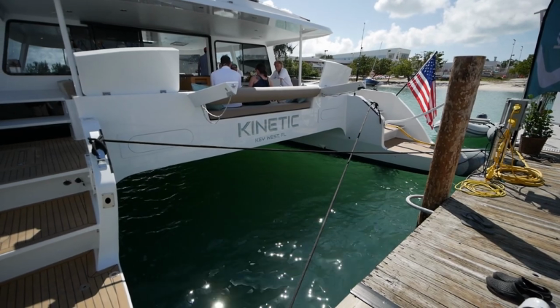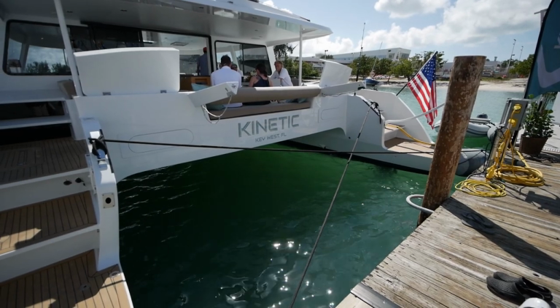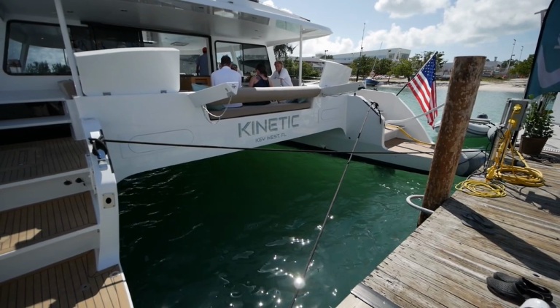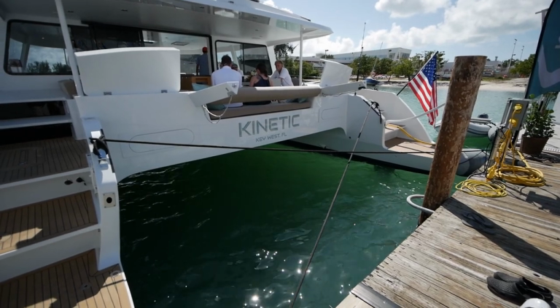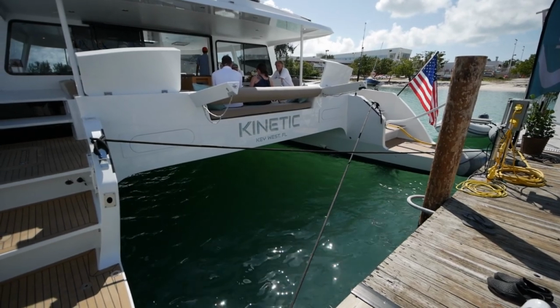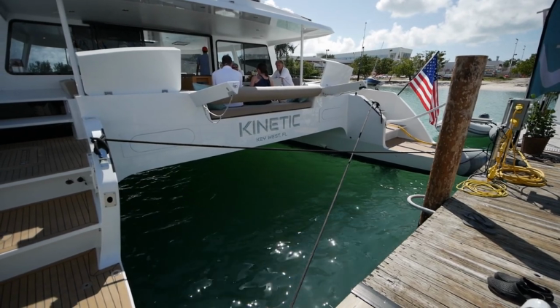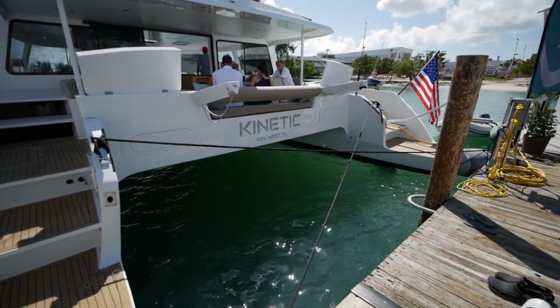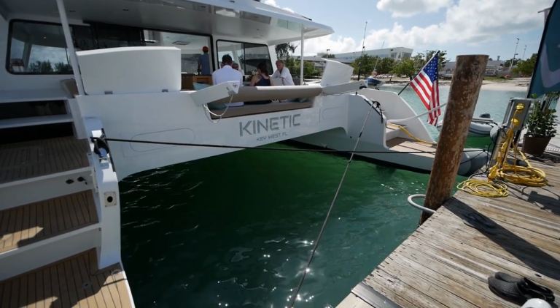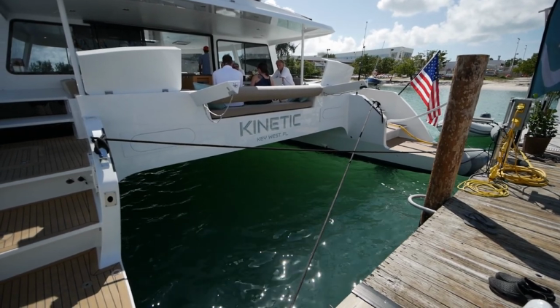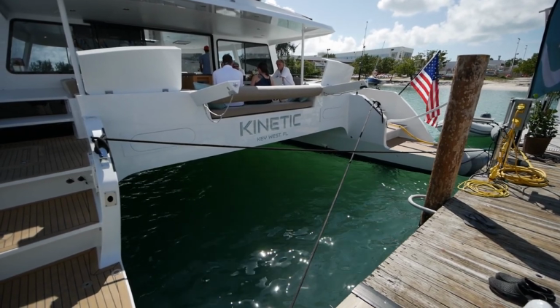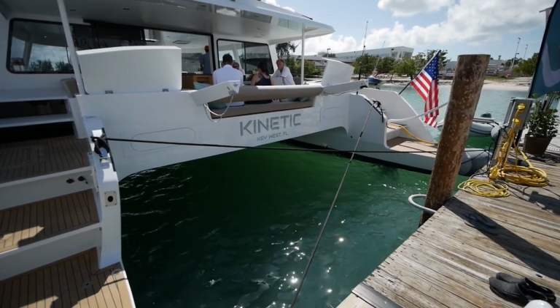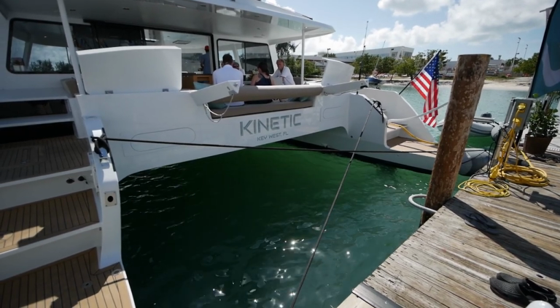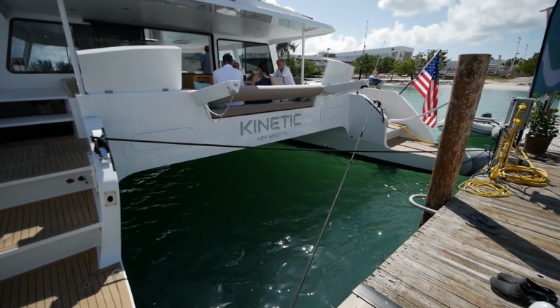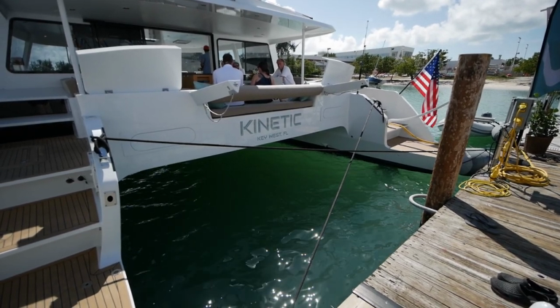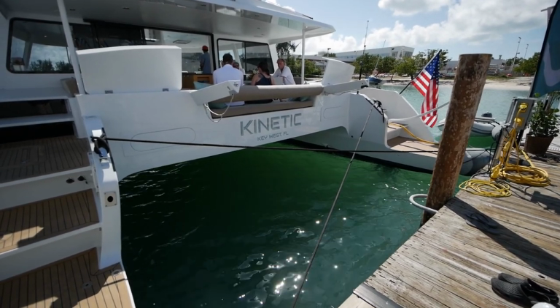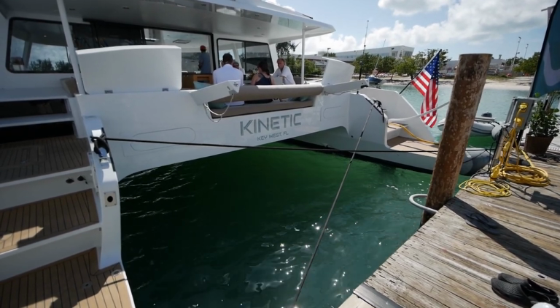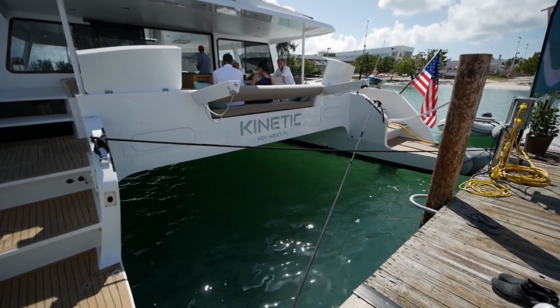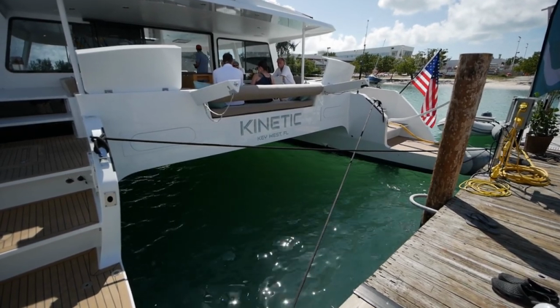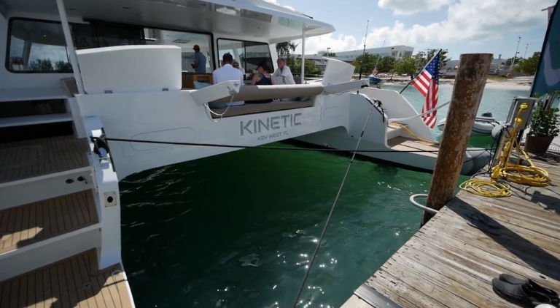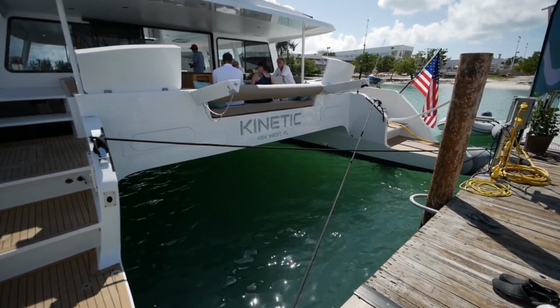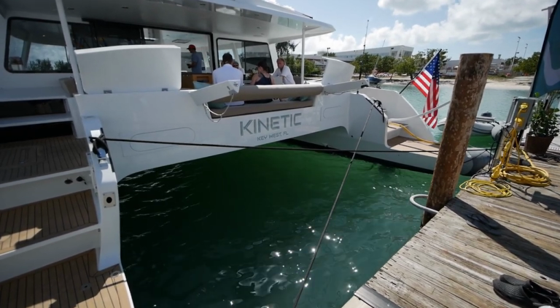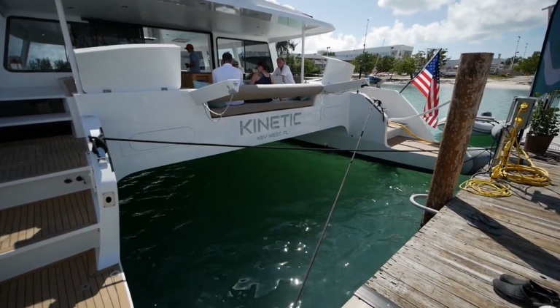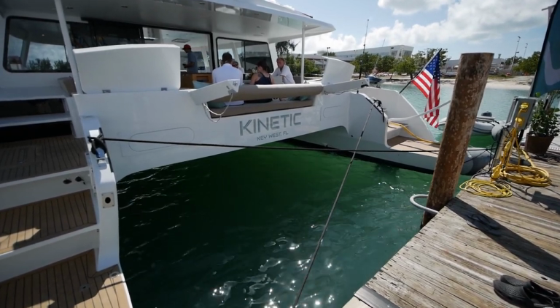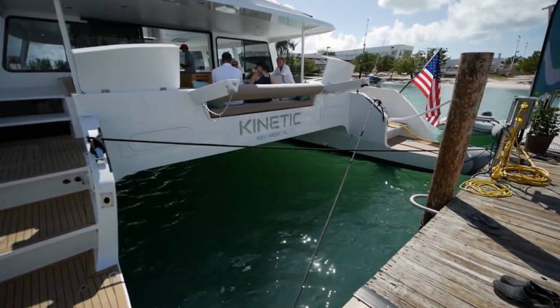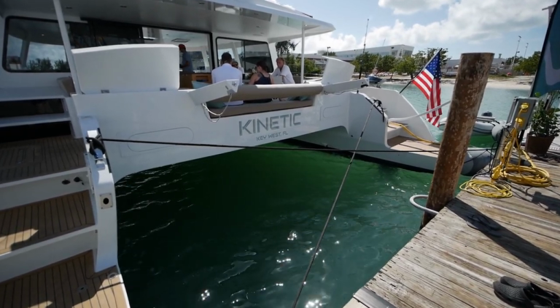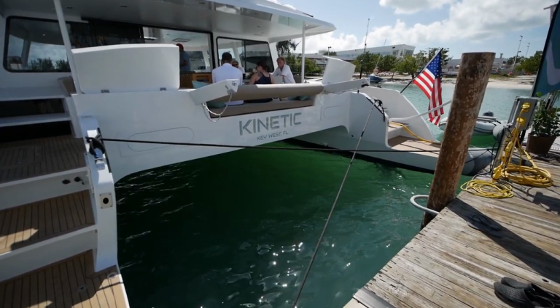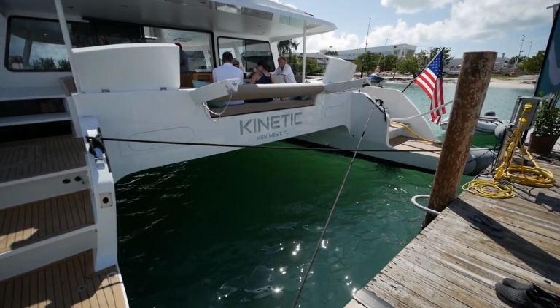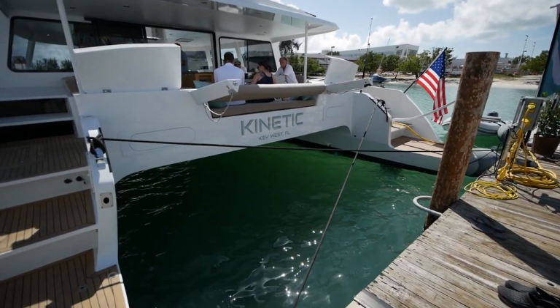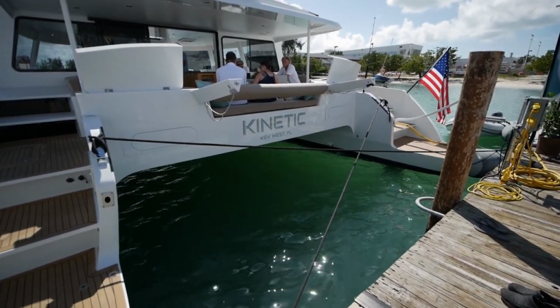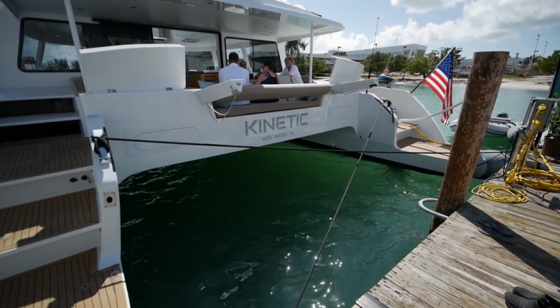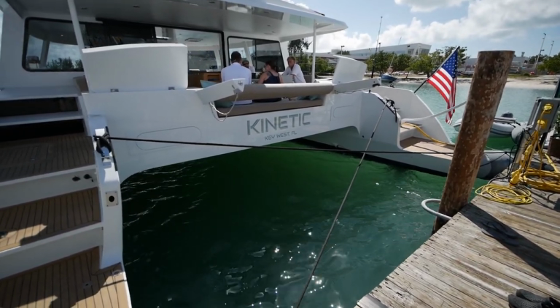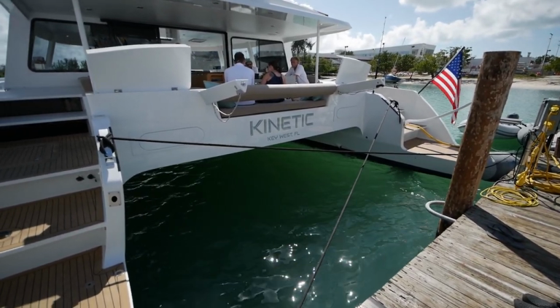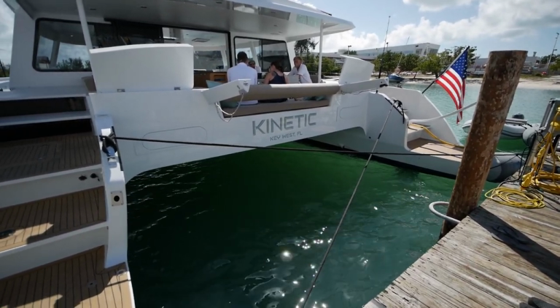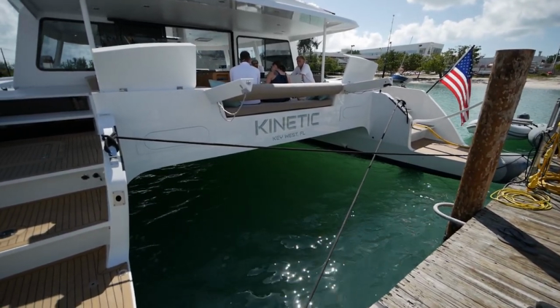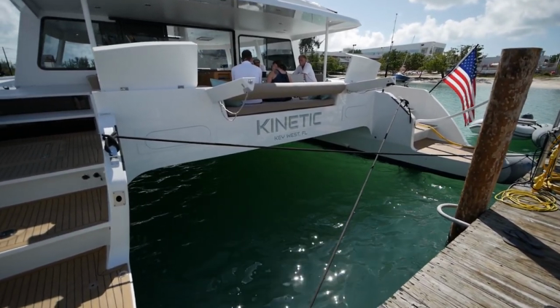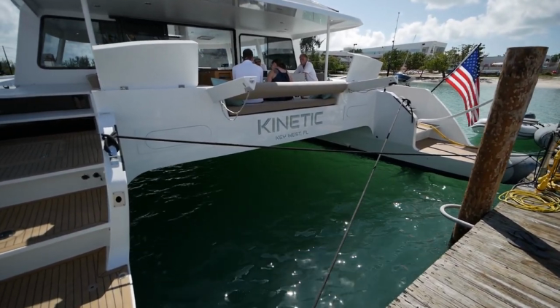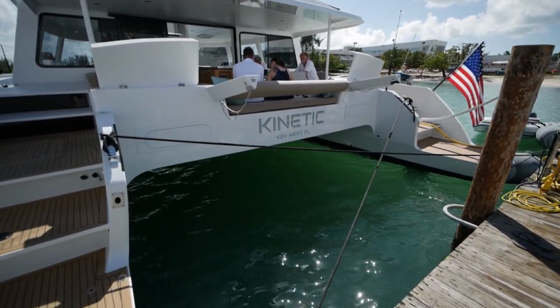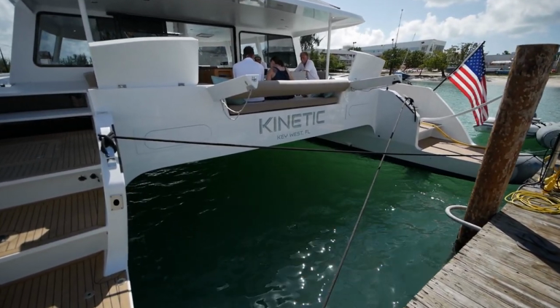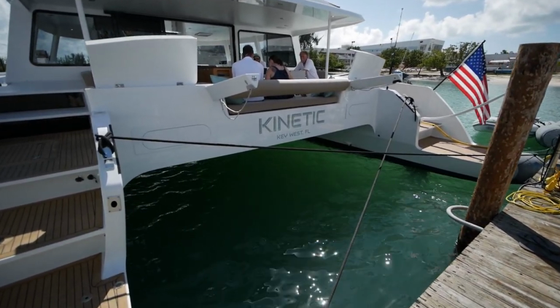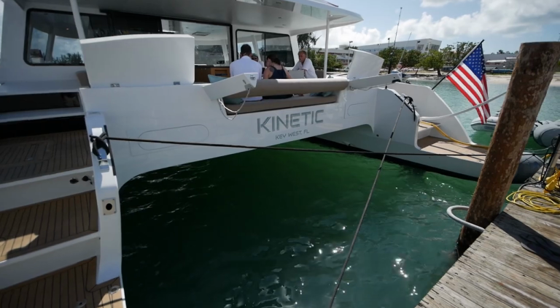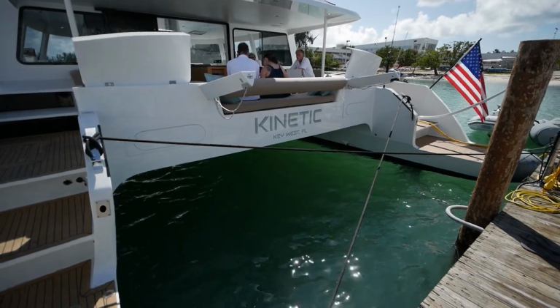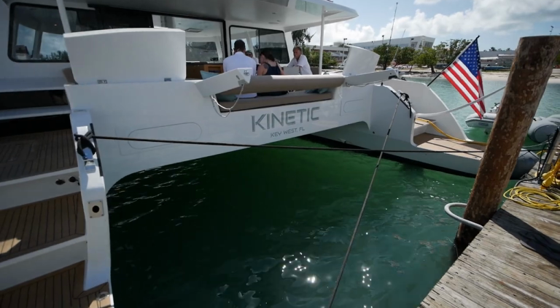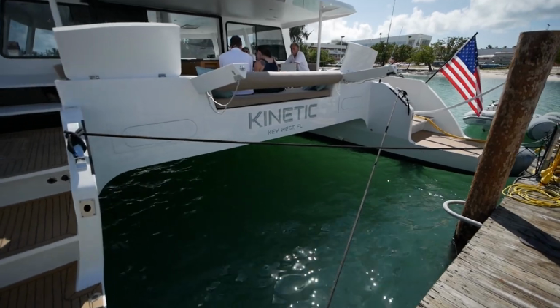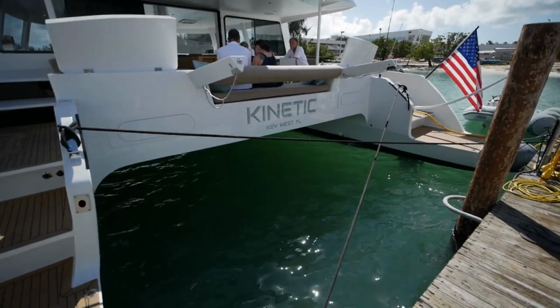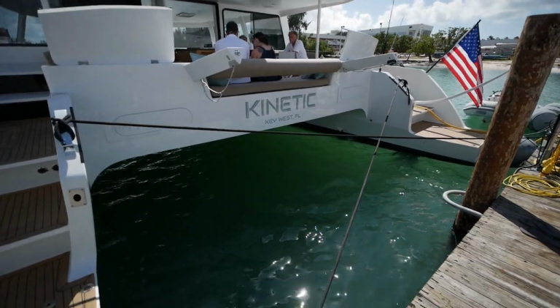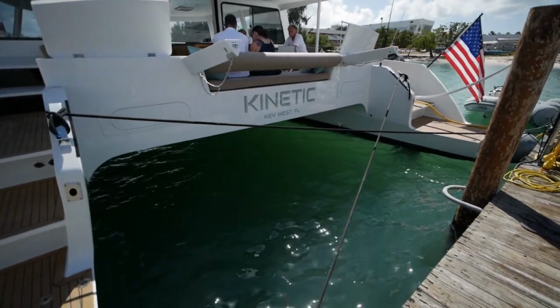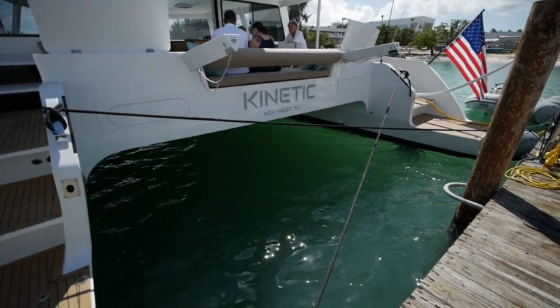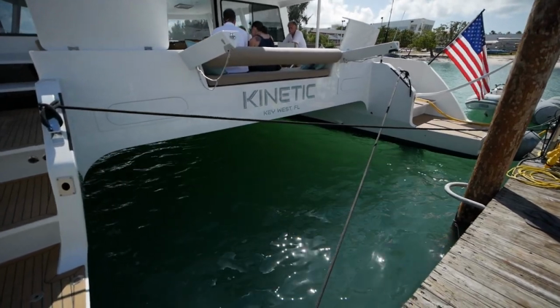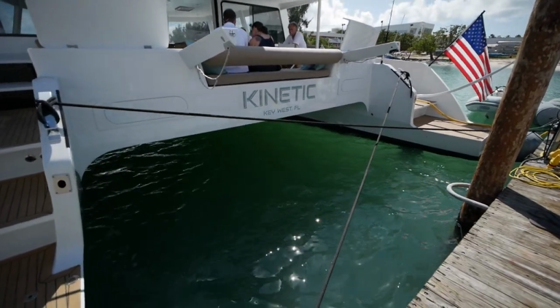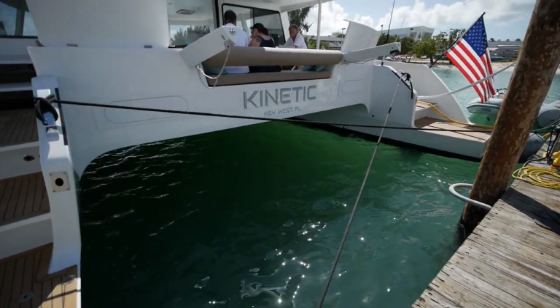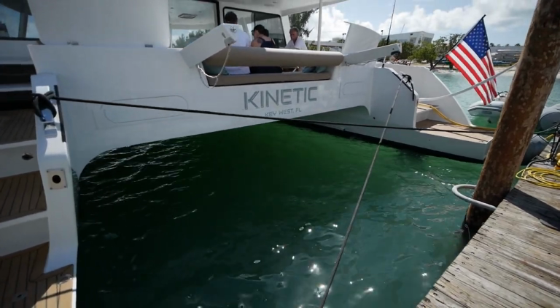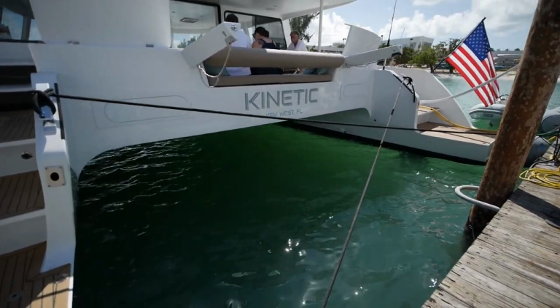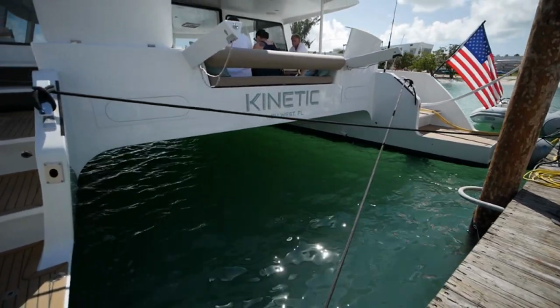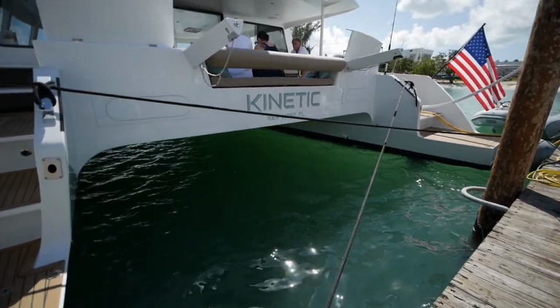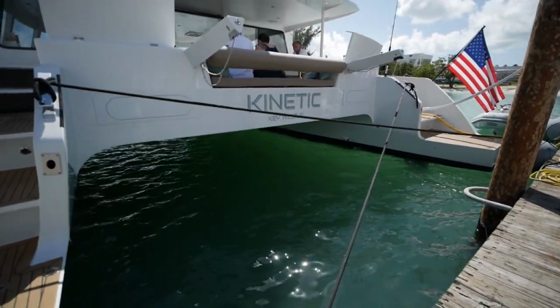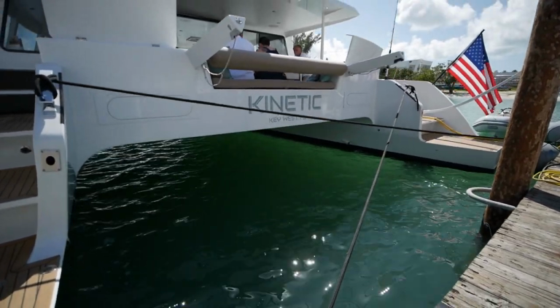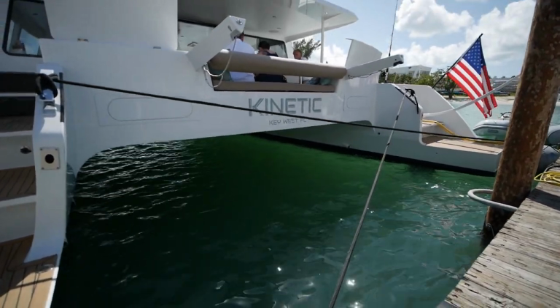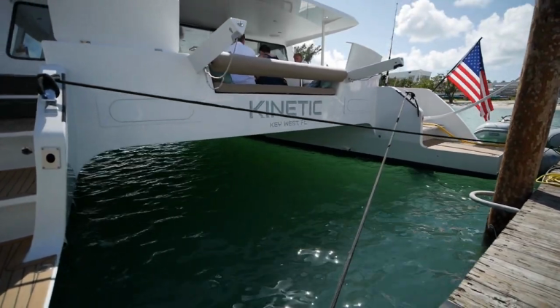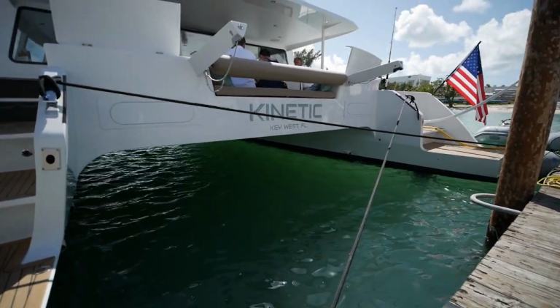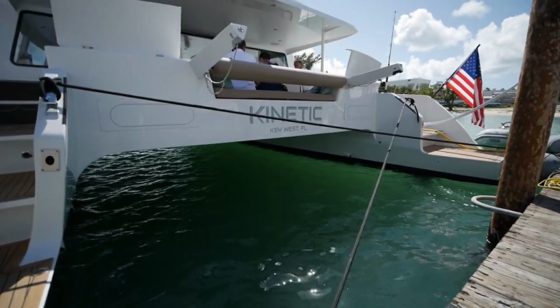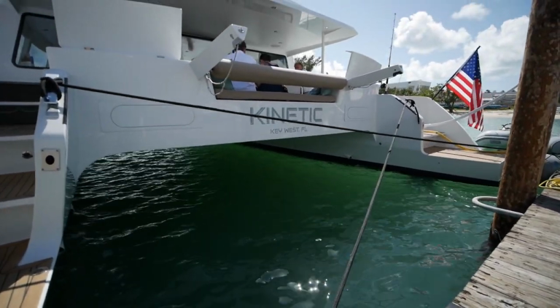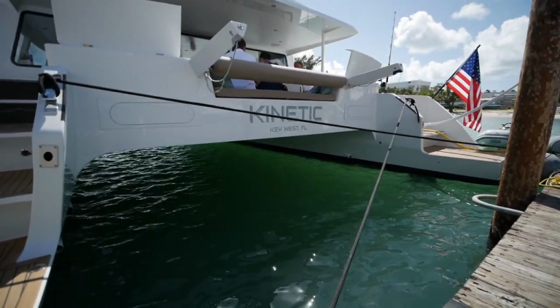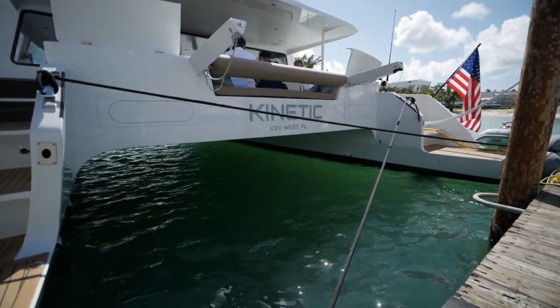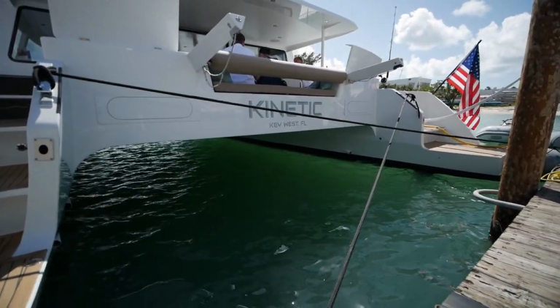We're back at the boat show, looking at the Kinetic 62. This is a semi-custom performance build out of South Africa.